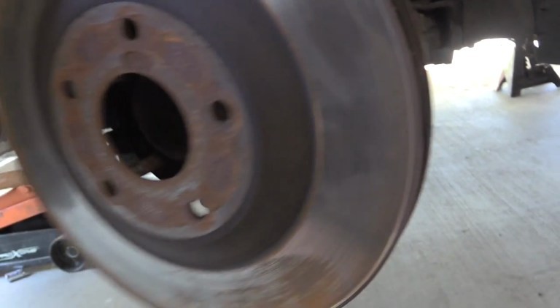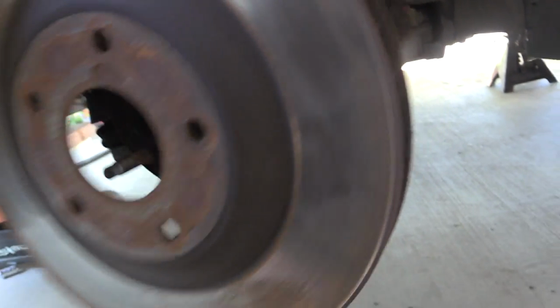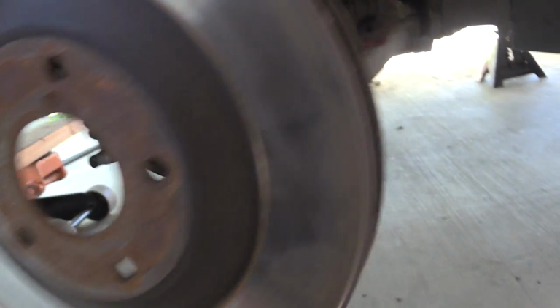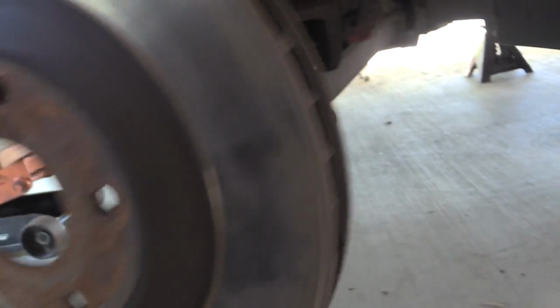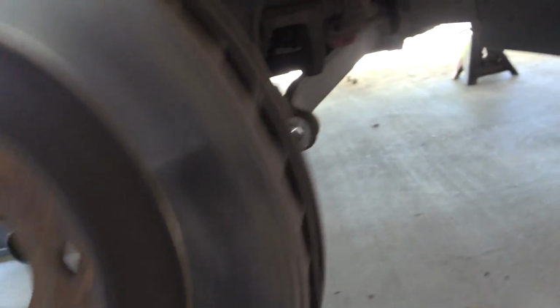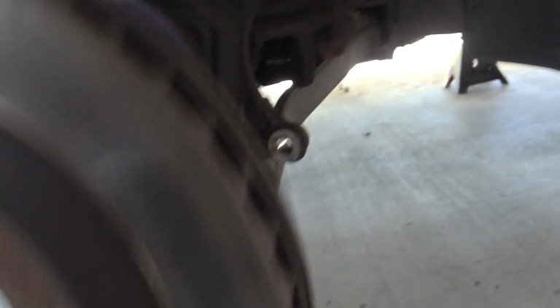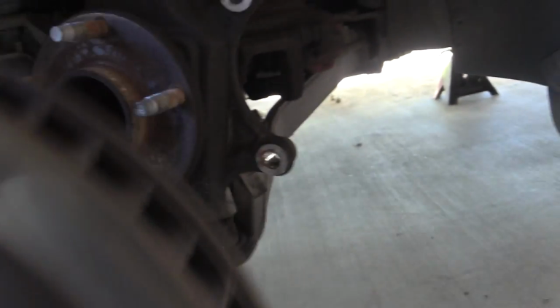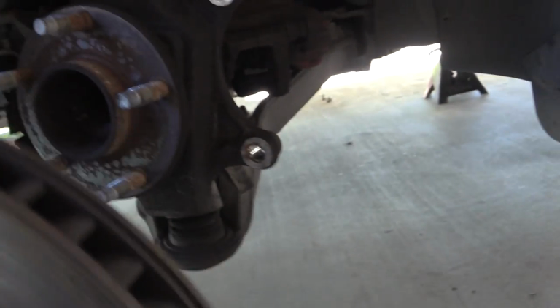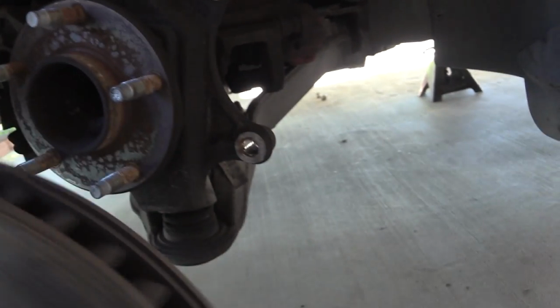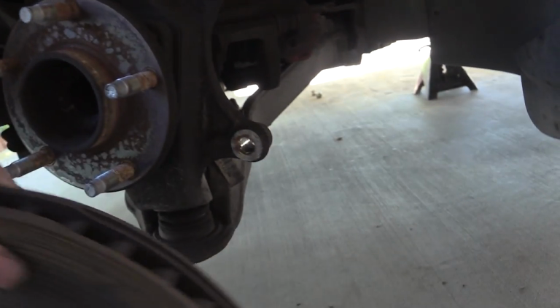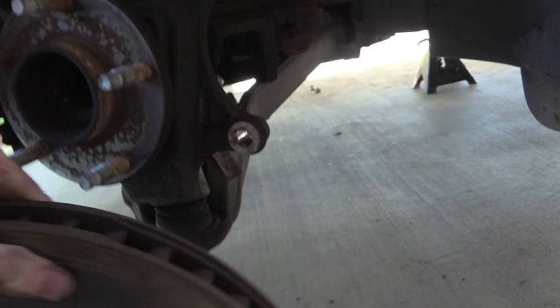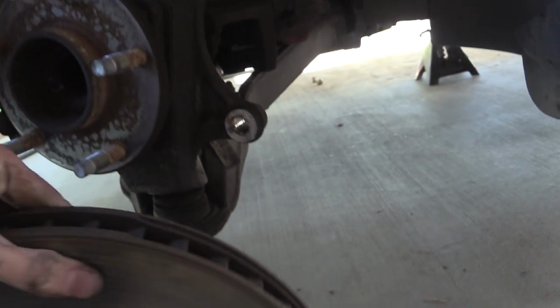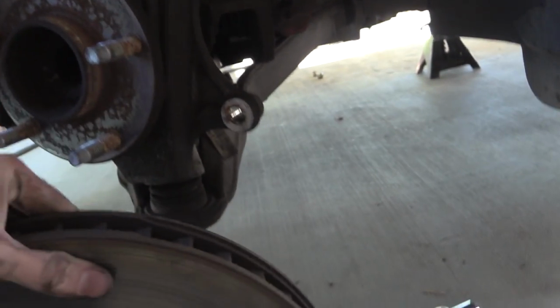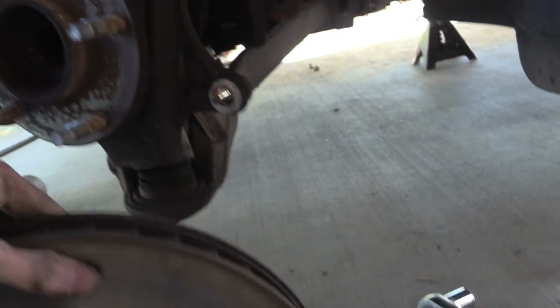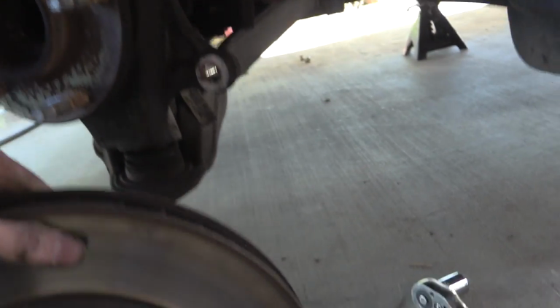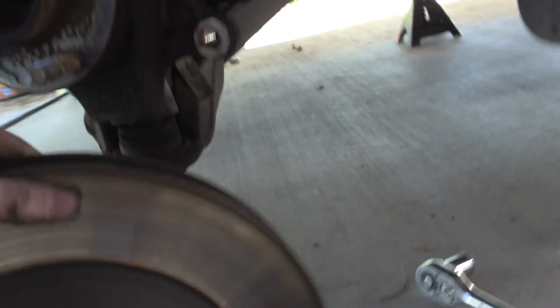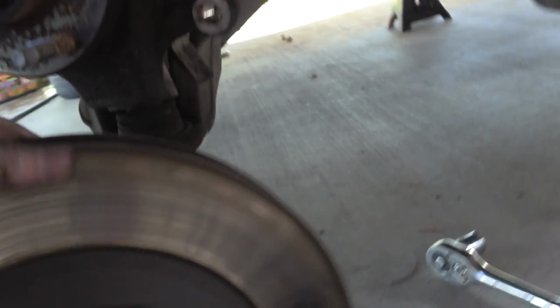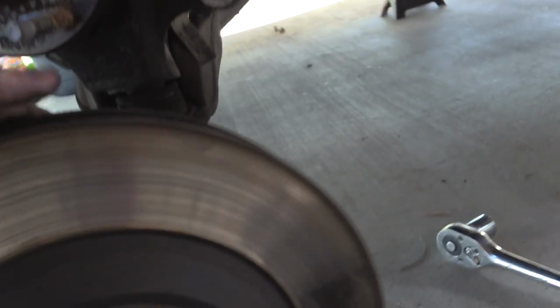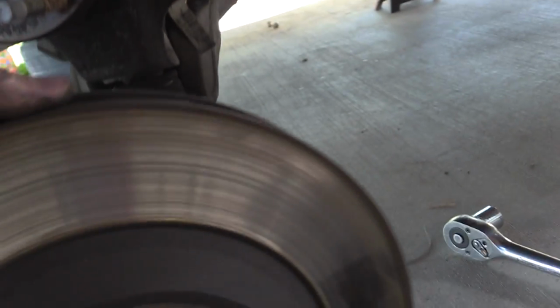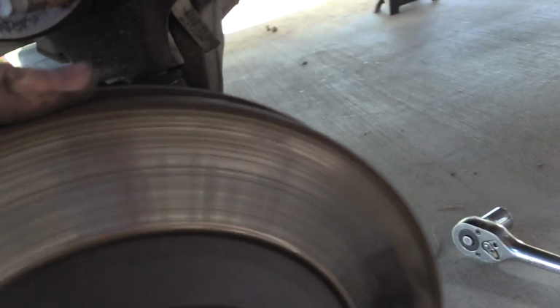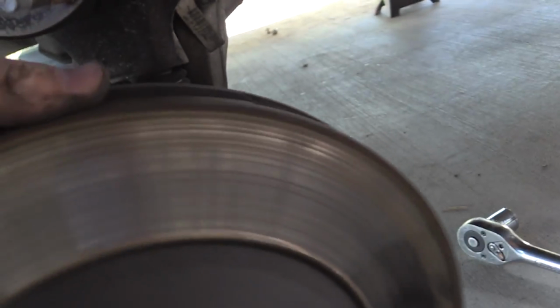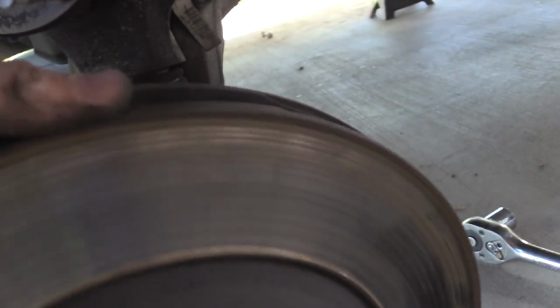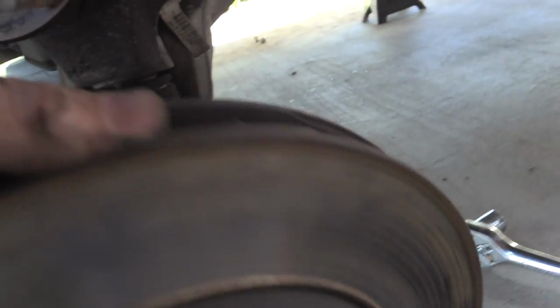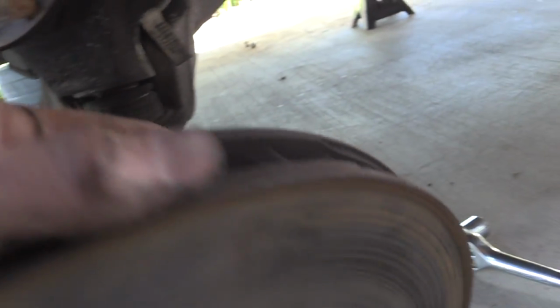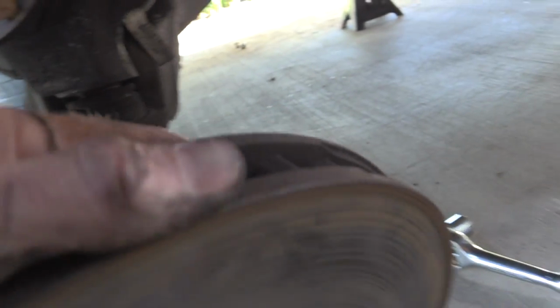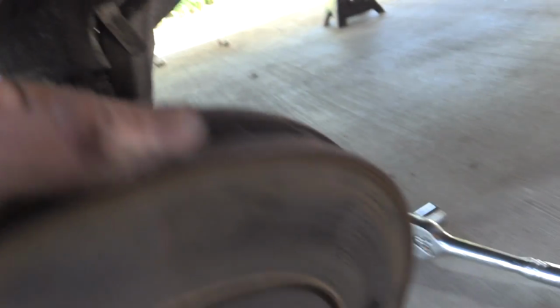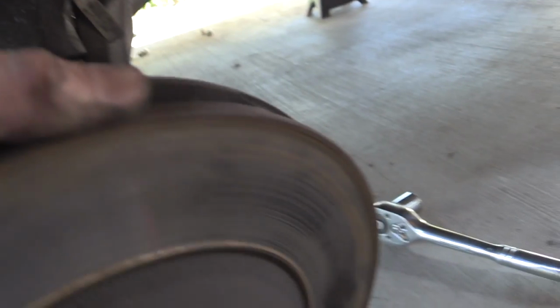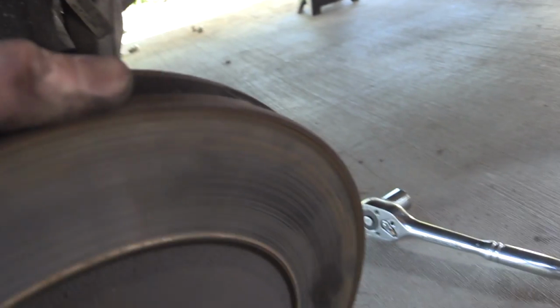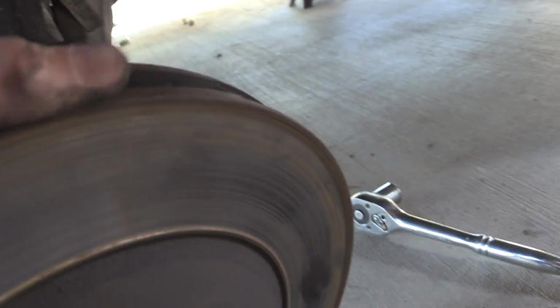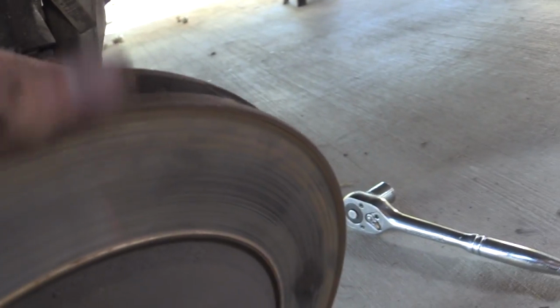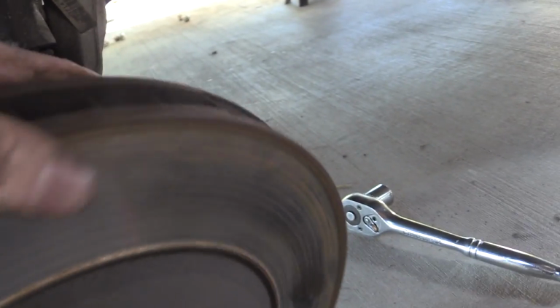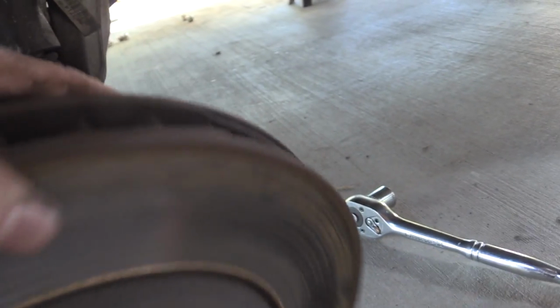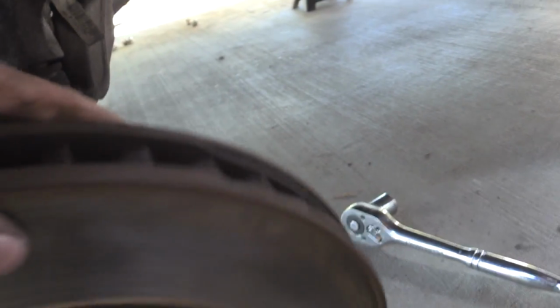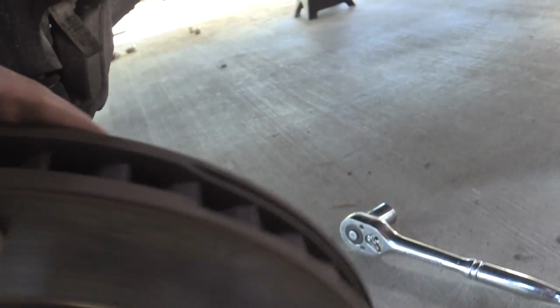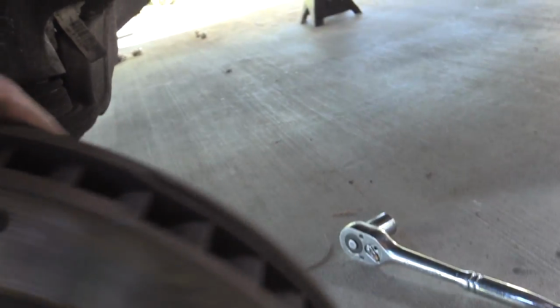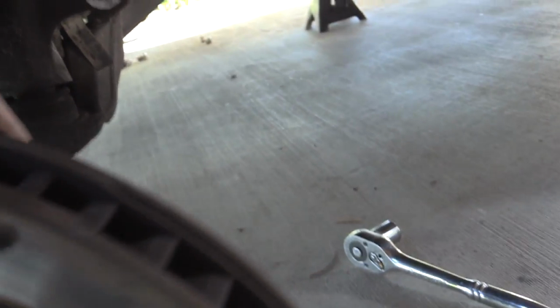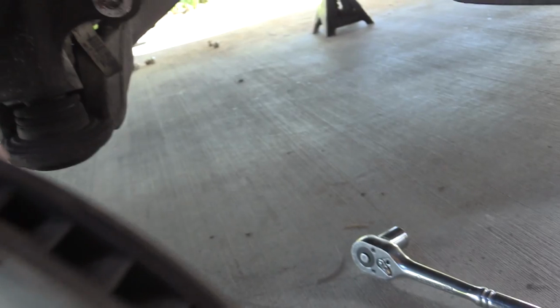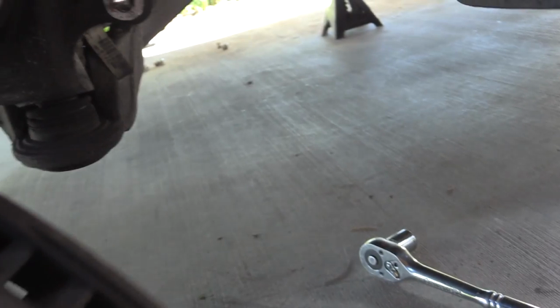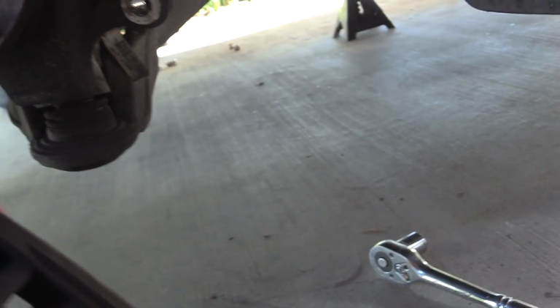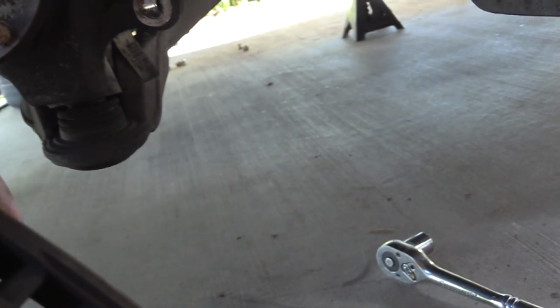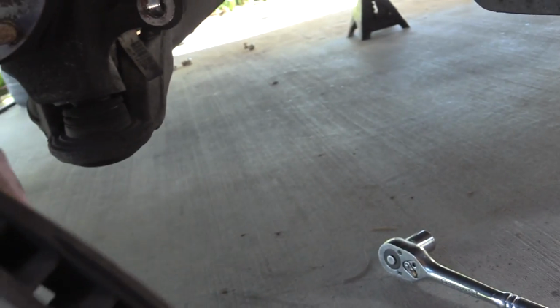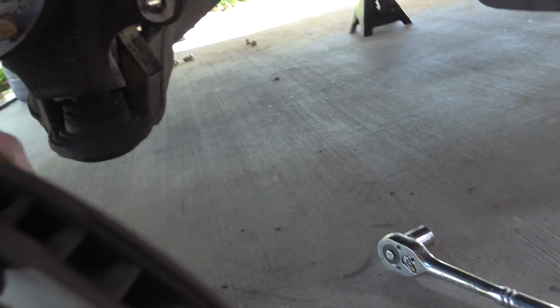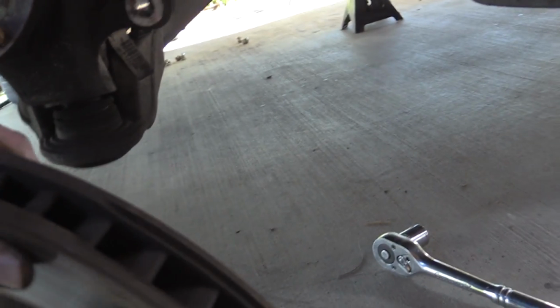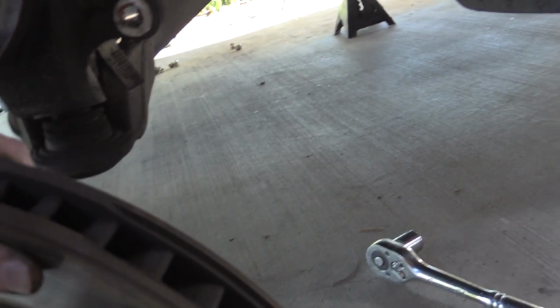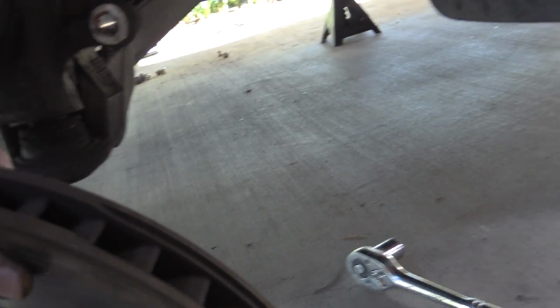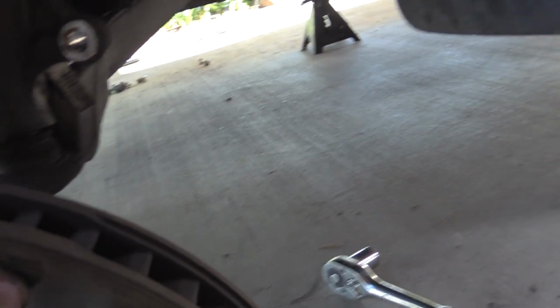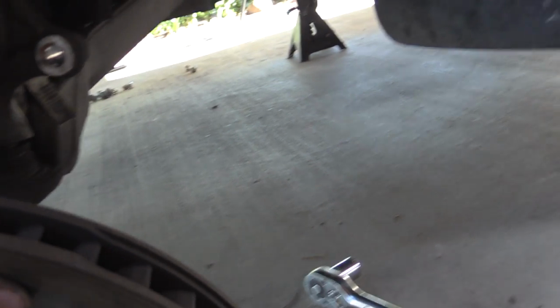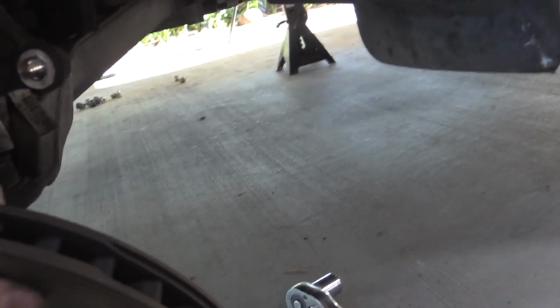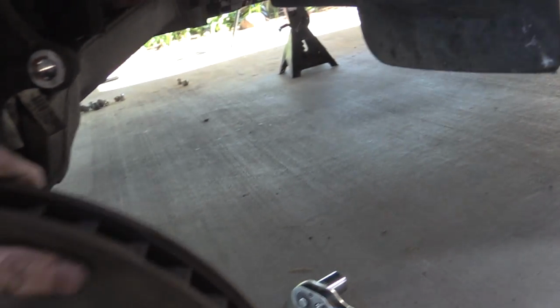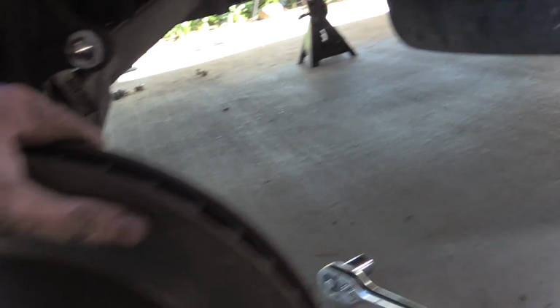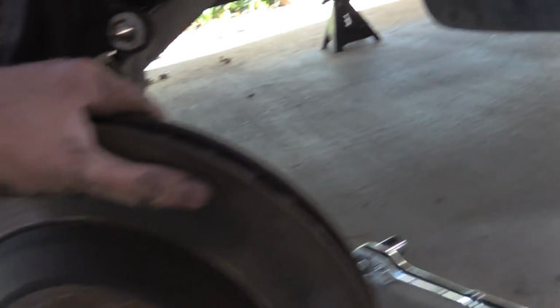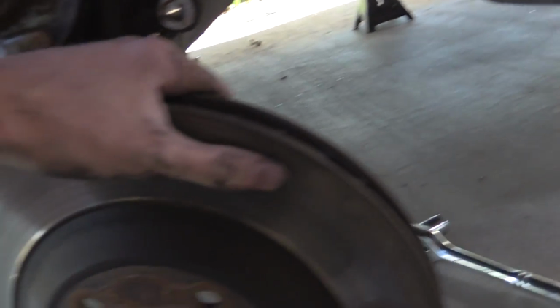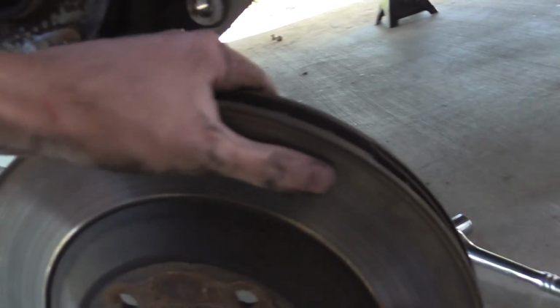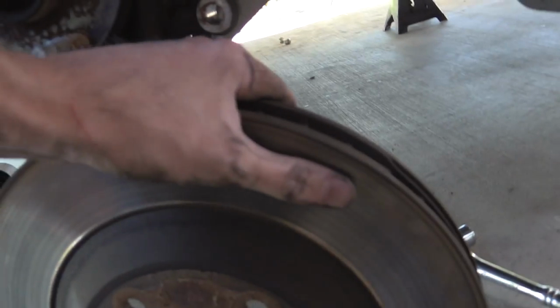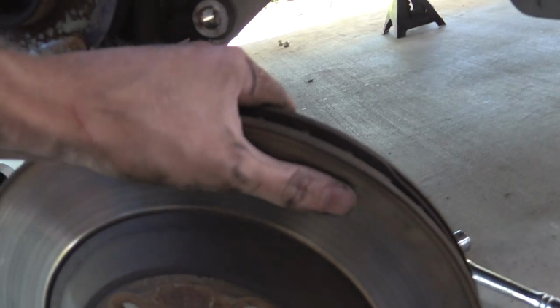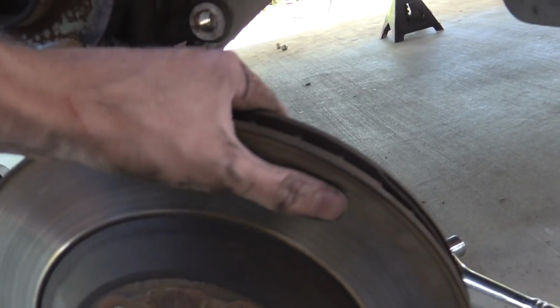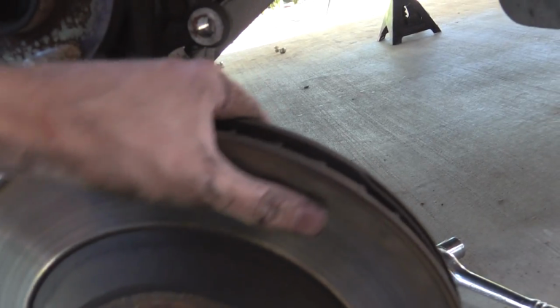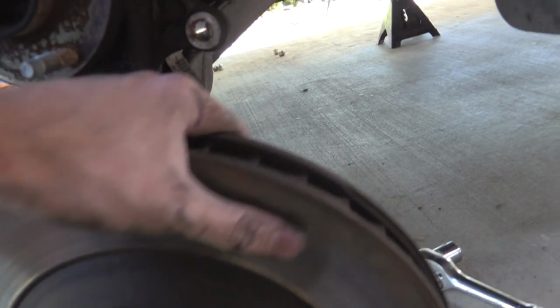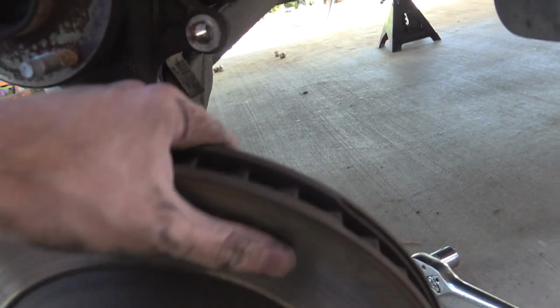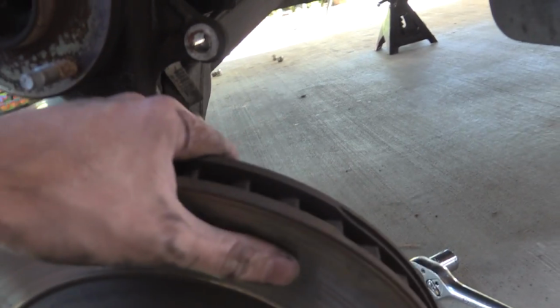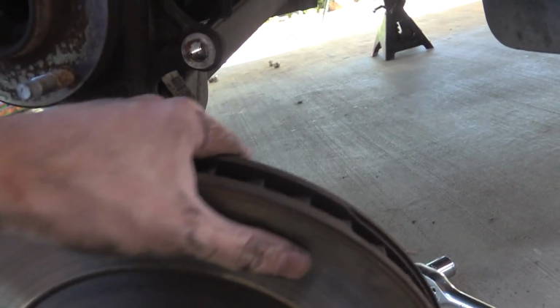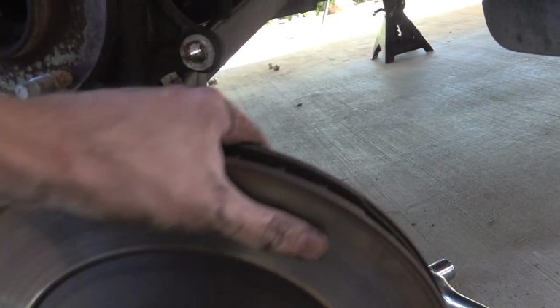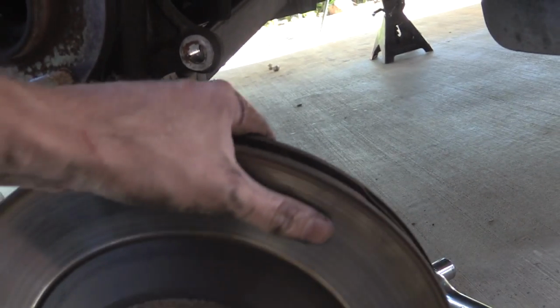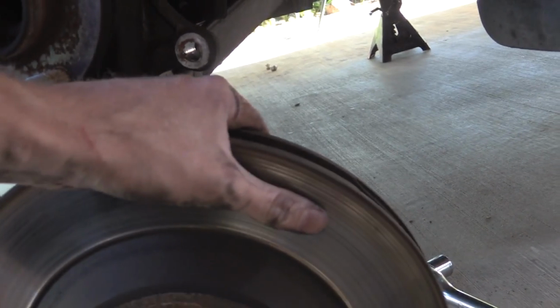This is the old rotor. You can see that it's really grooved, probably not serviceable. So I bought some new rotors we're going to throw on right now.